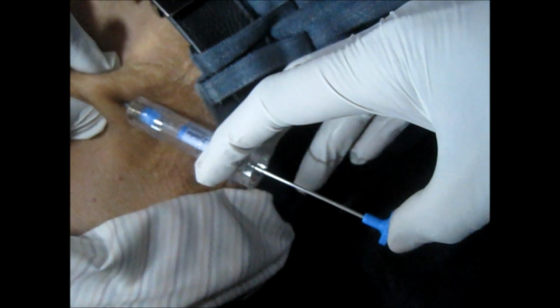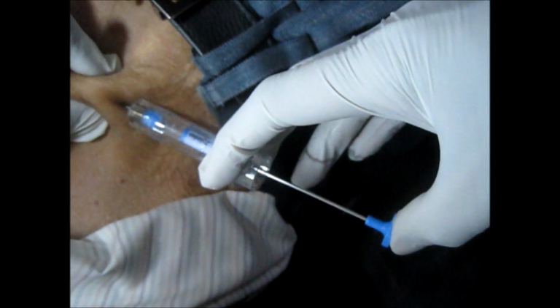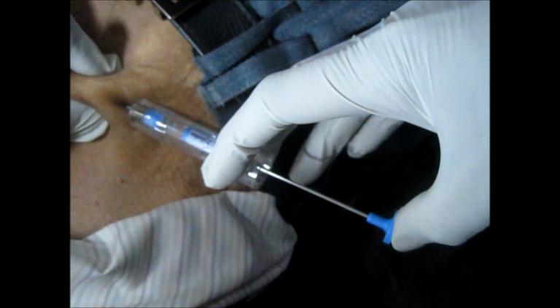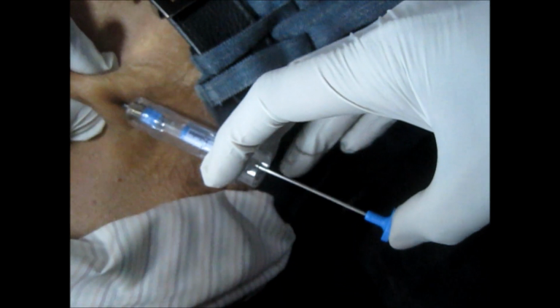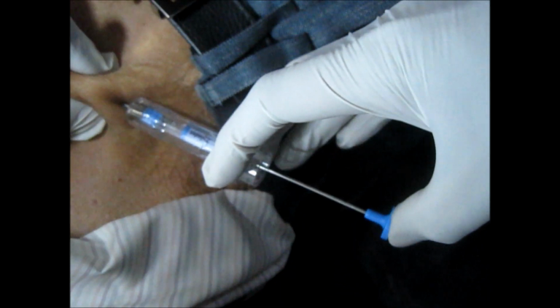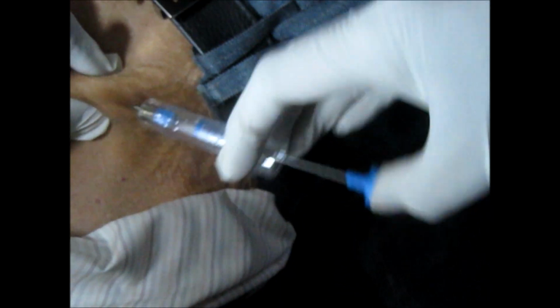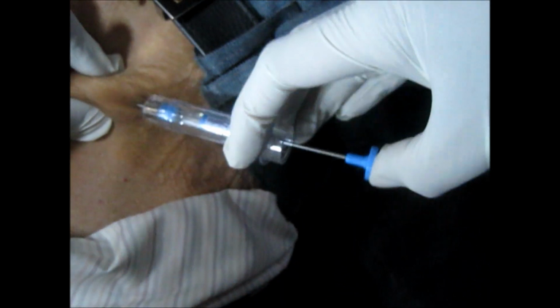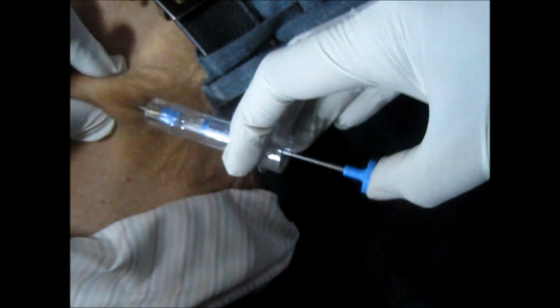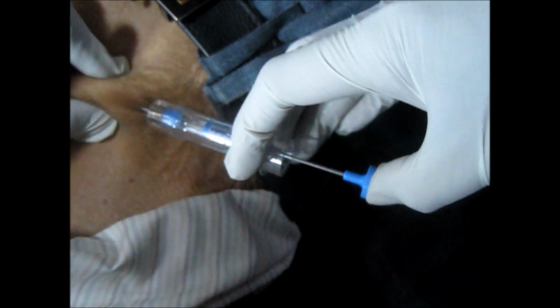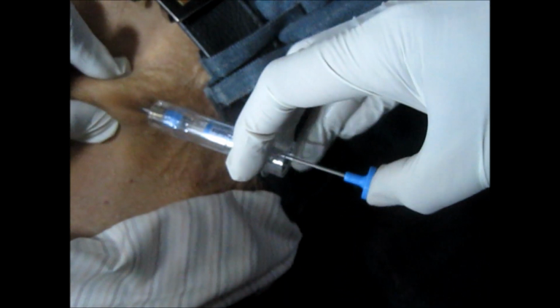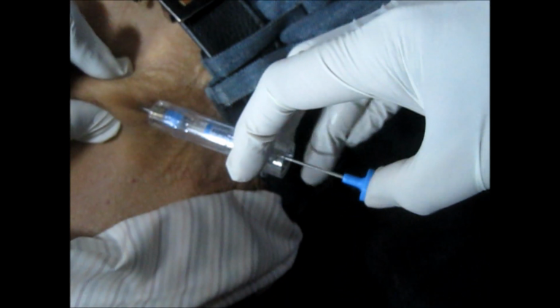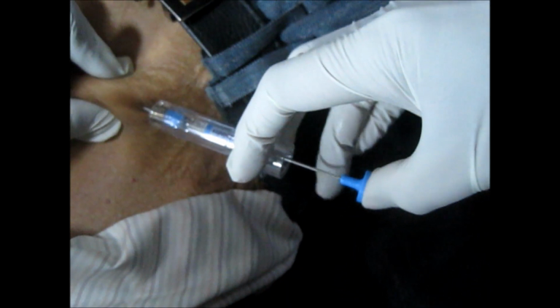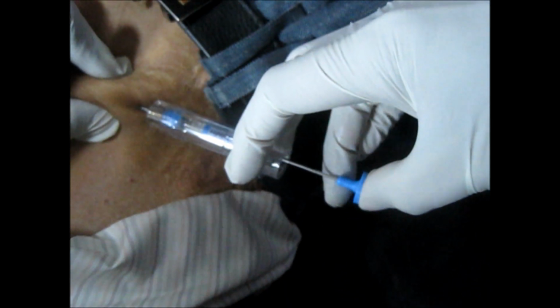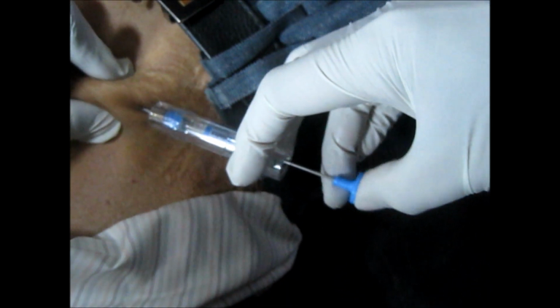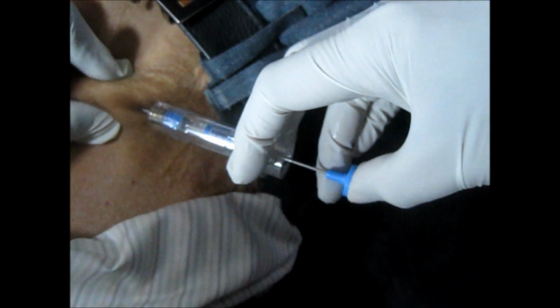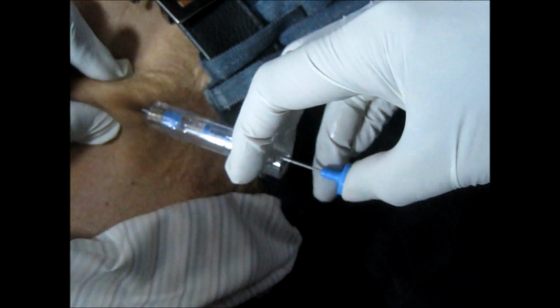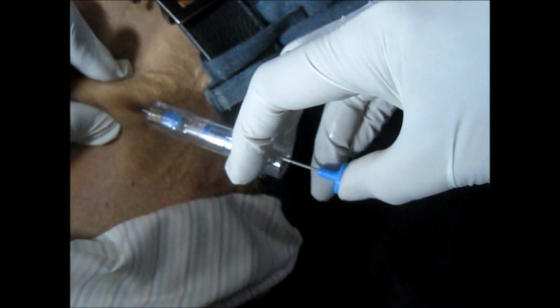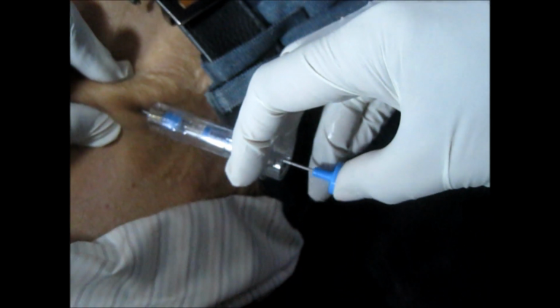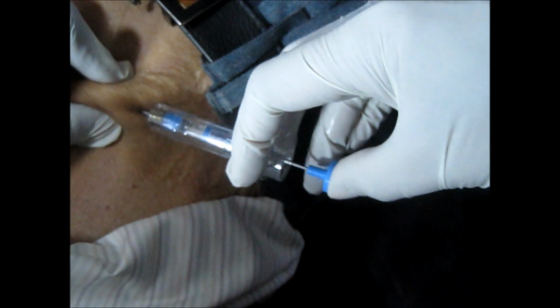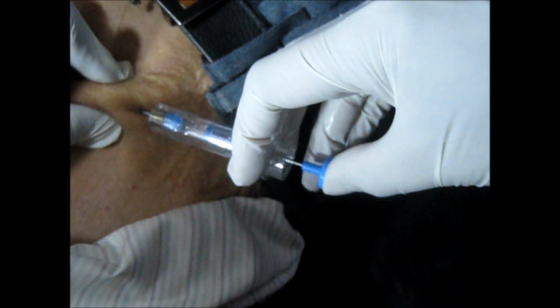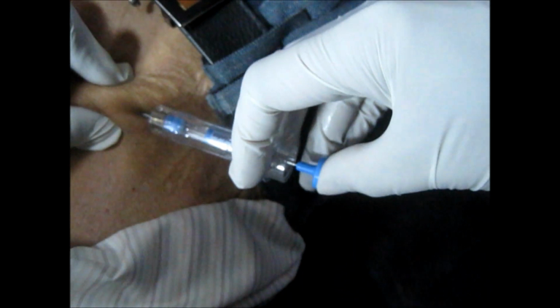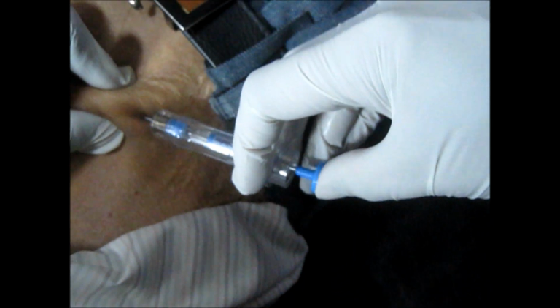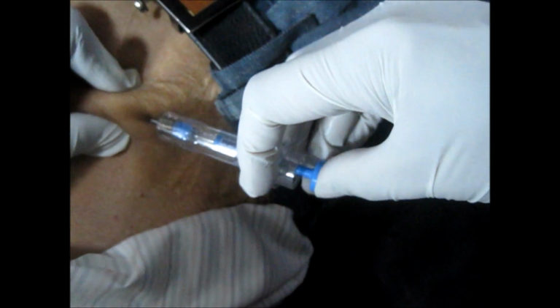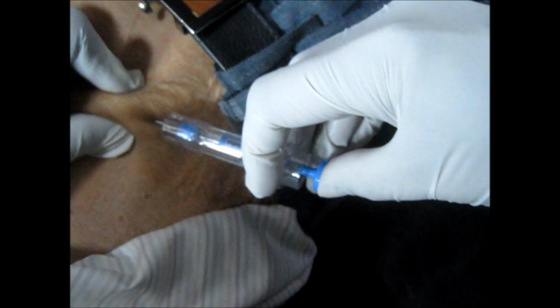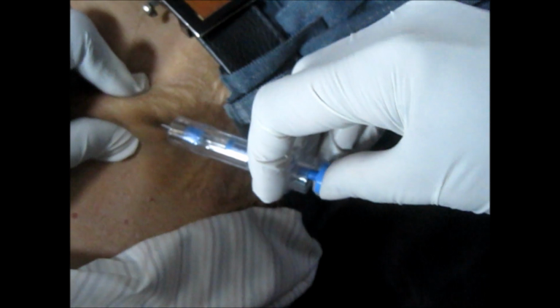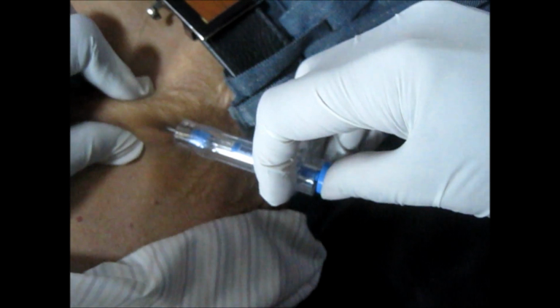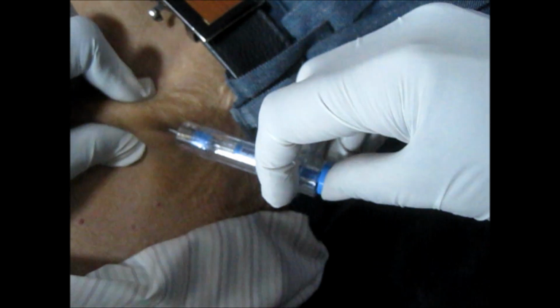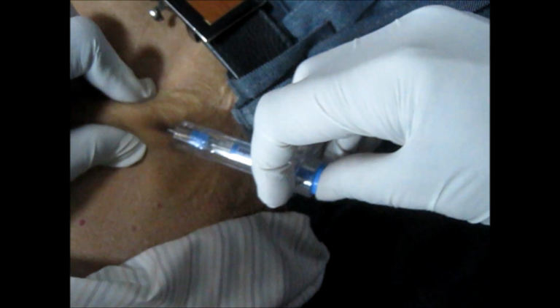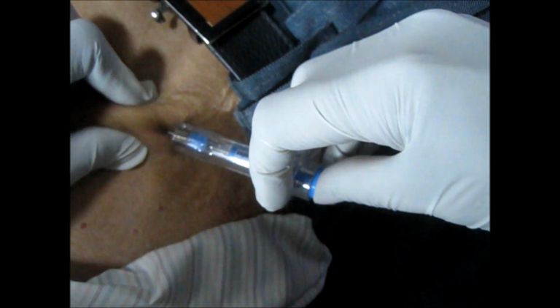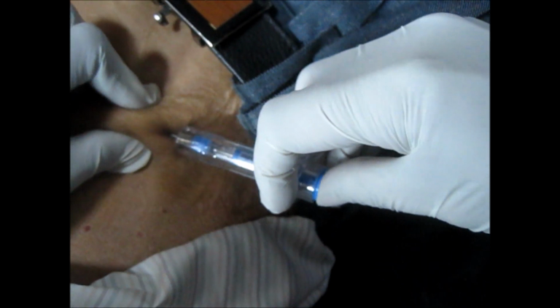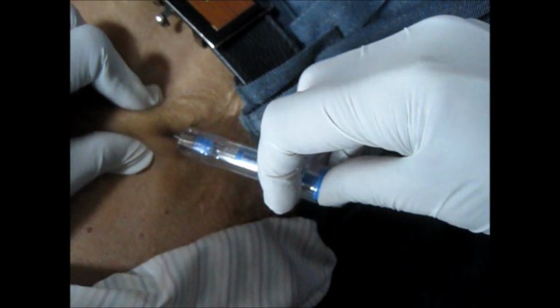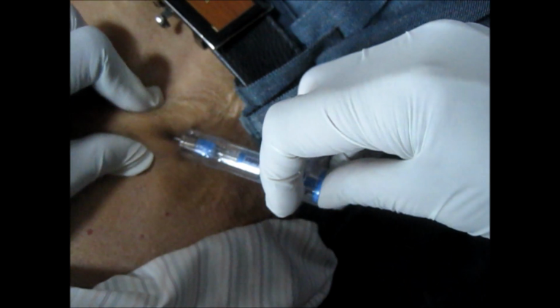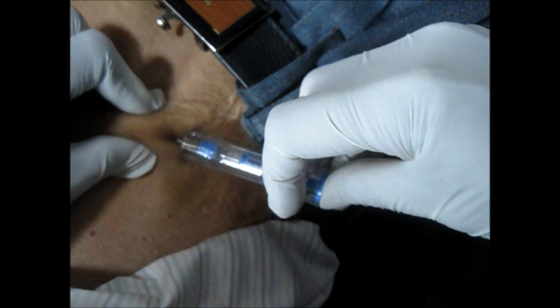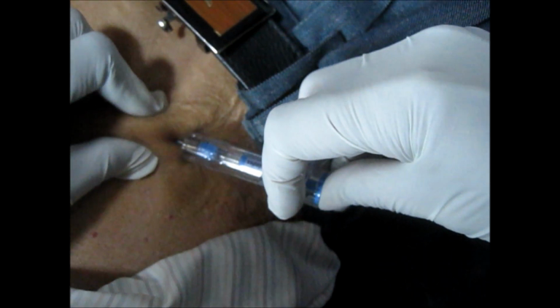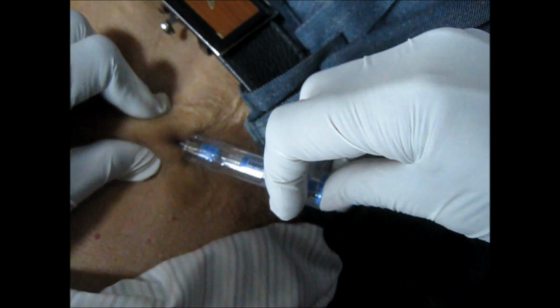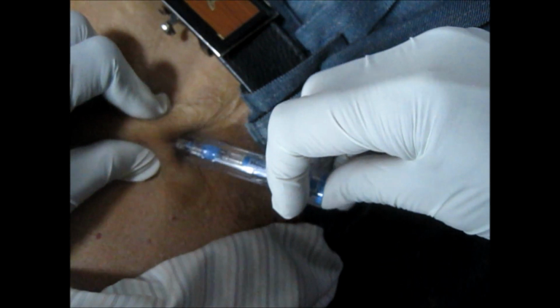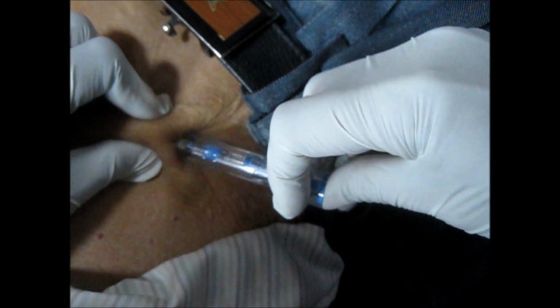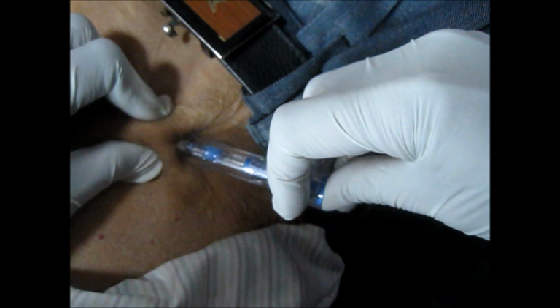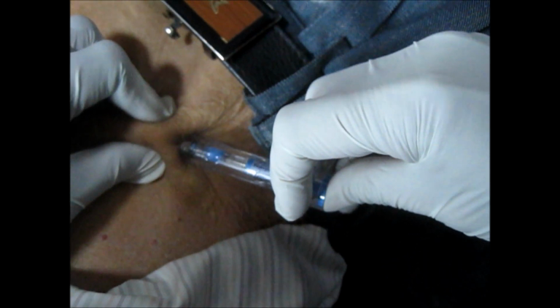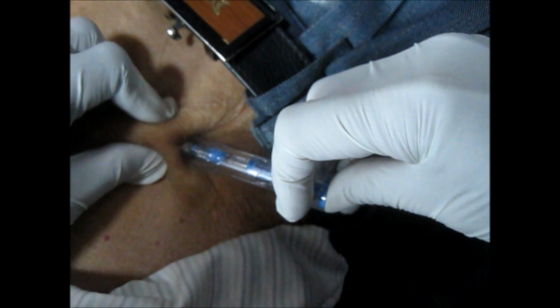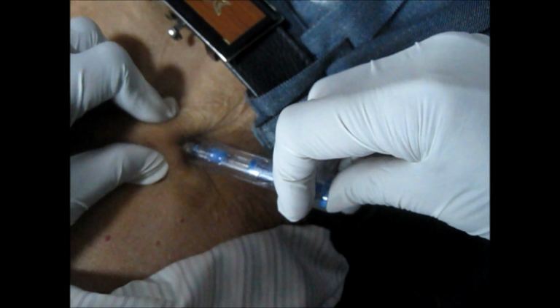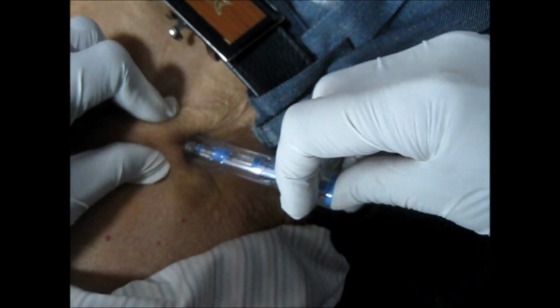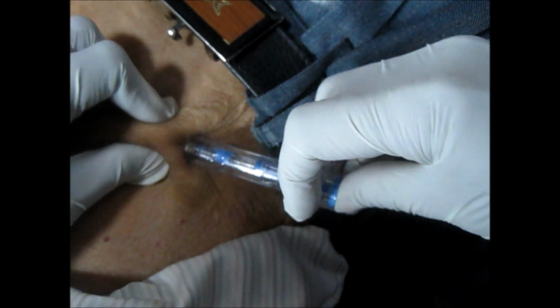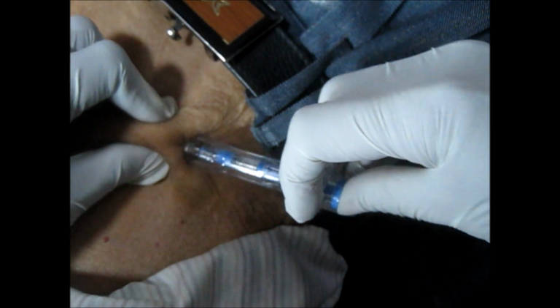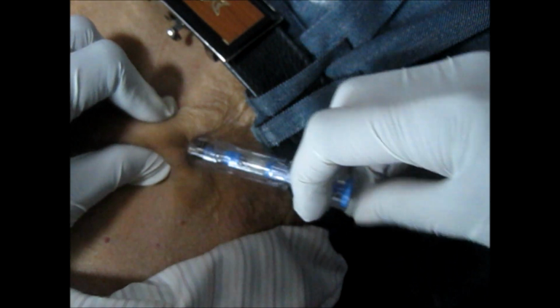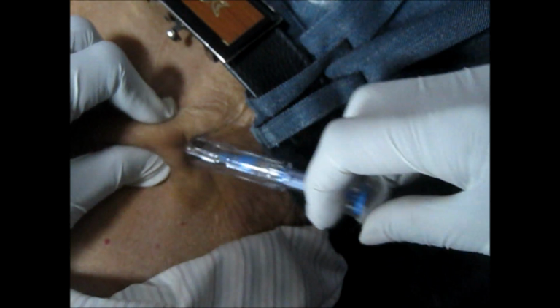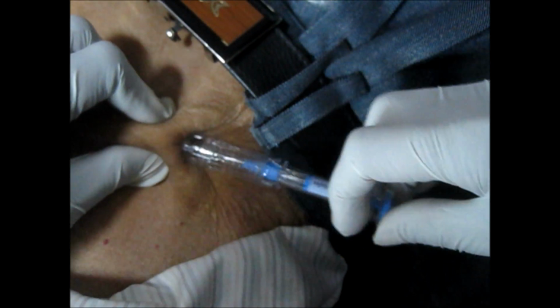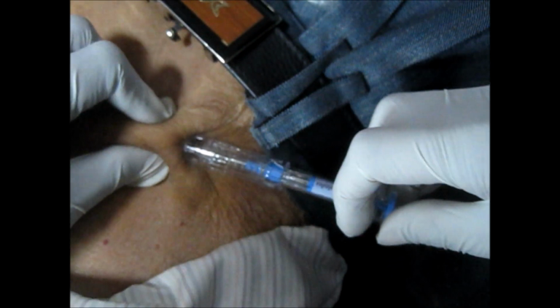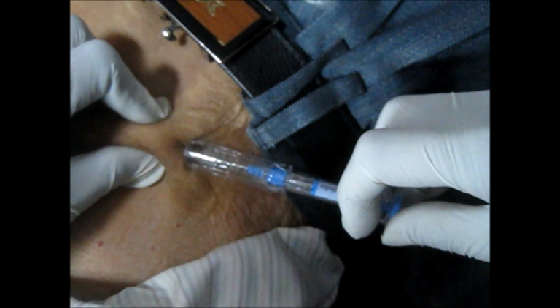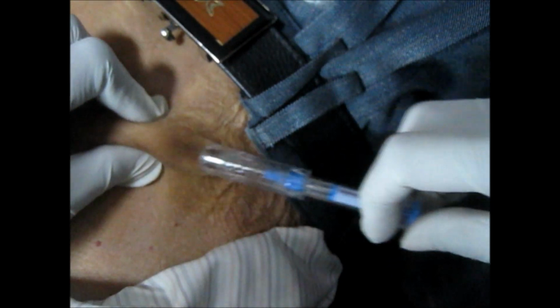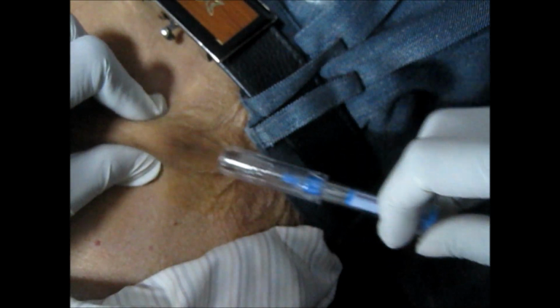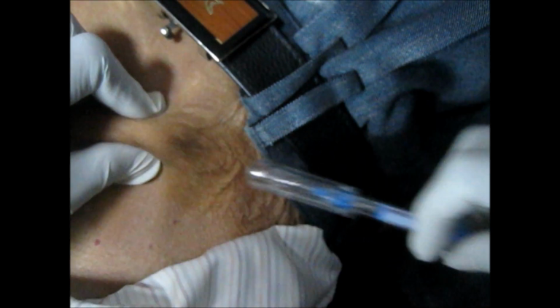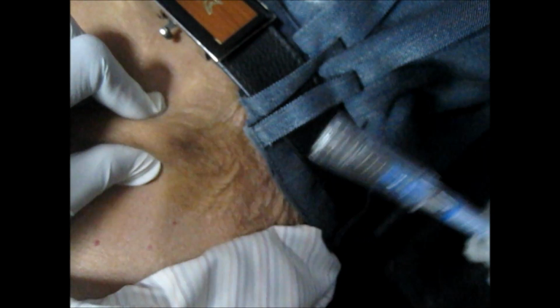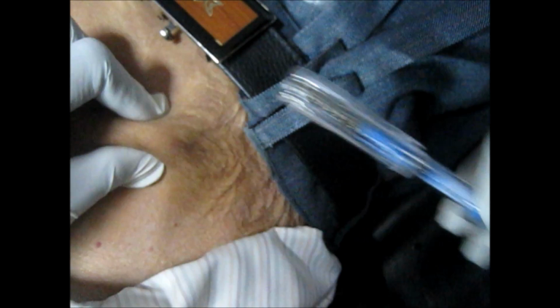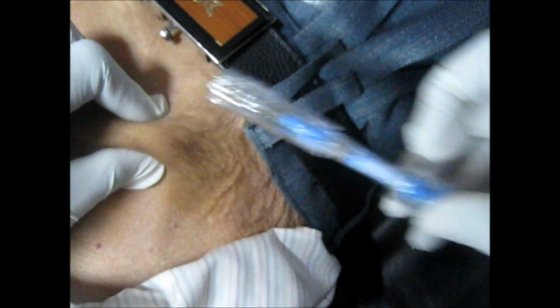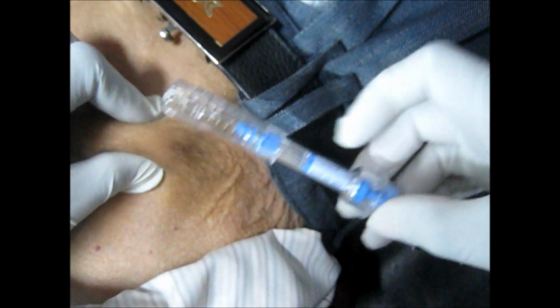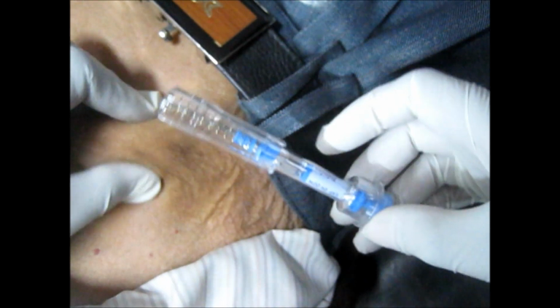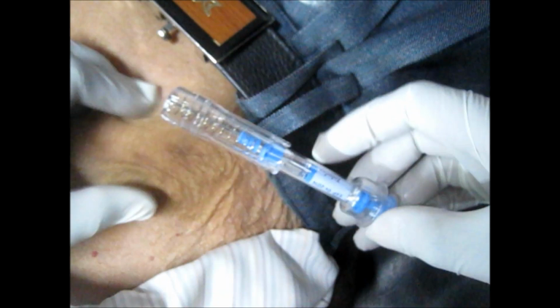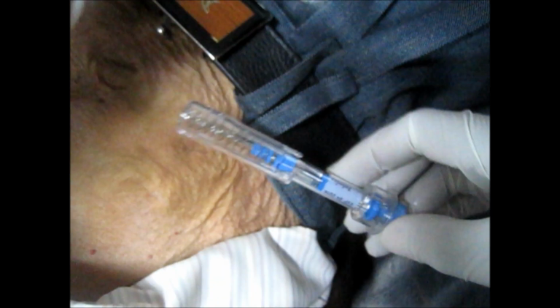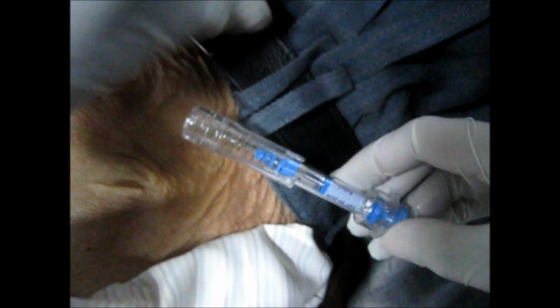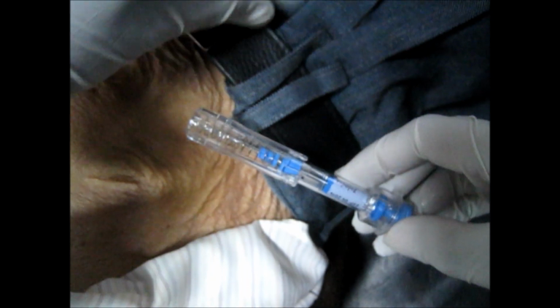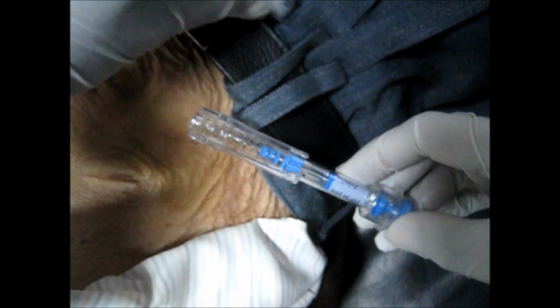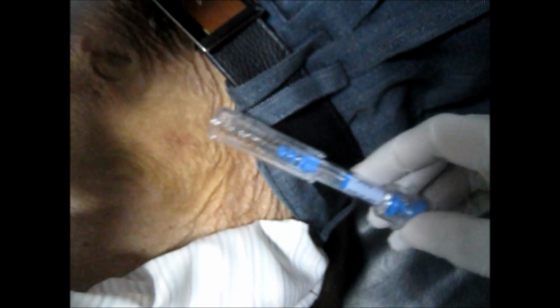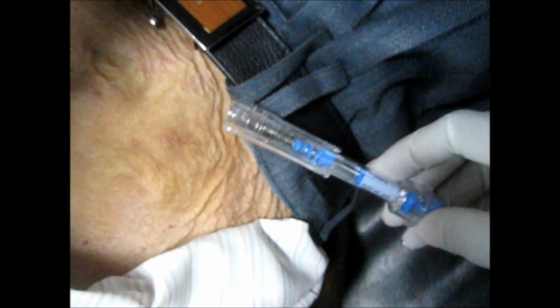The needle should be facing upward and you should push the drug inside. Automatically, what will happen is it has a spring inside — it will come backward automatically by the action of the spring.